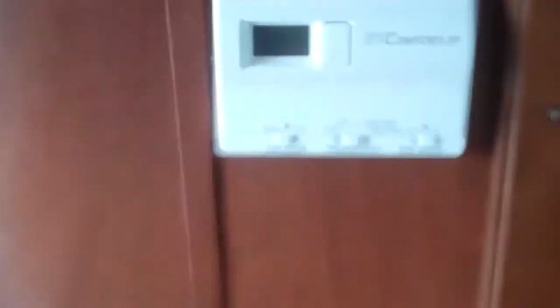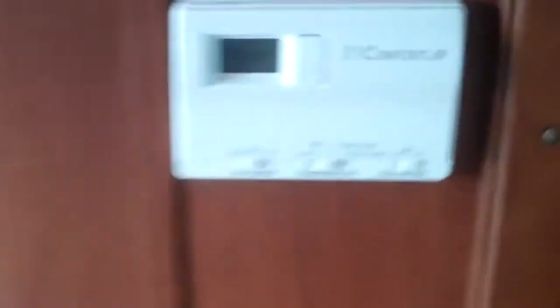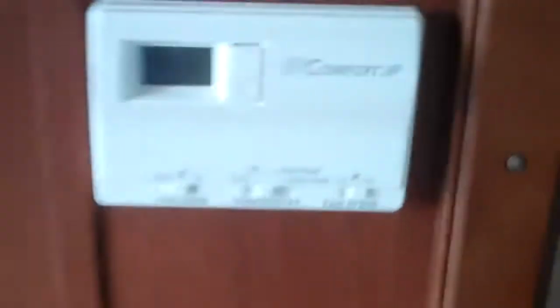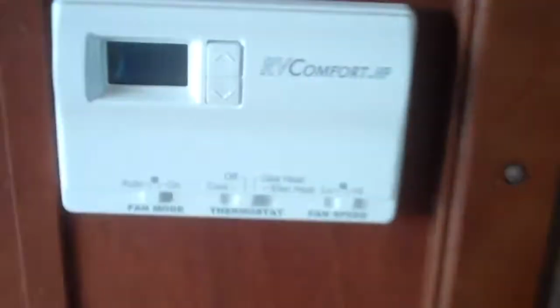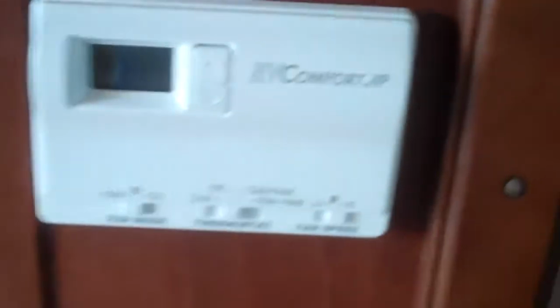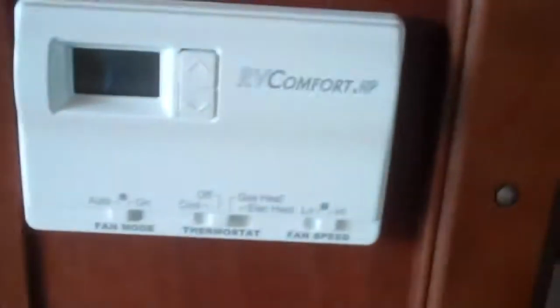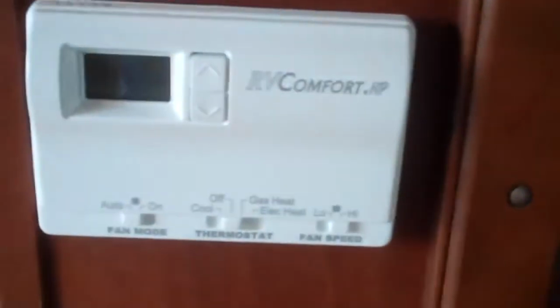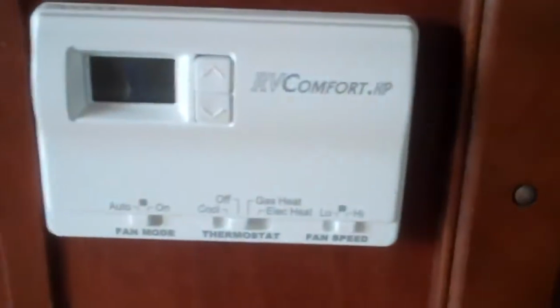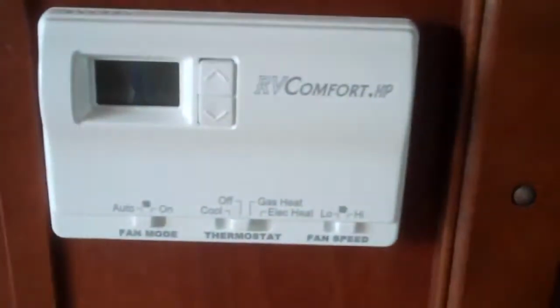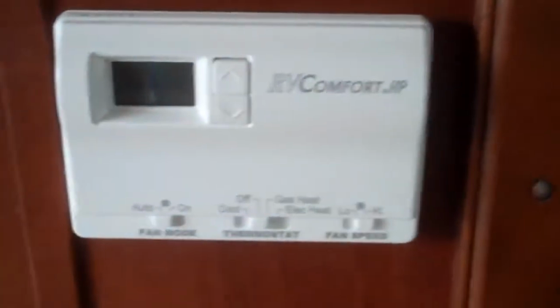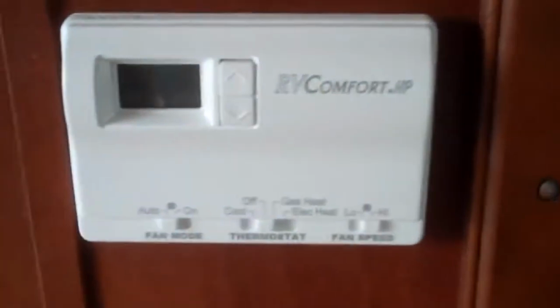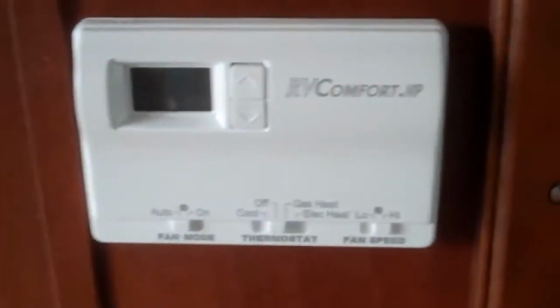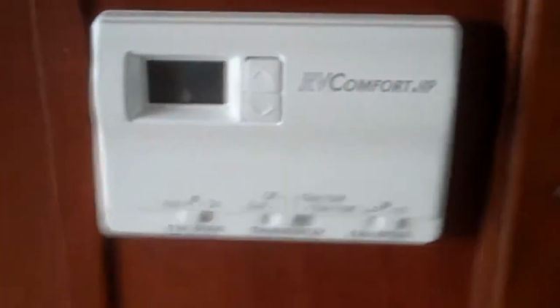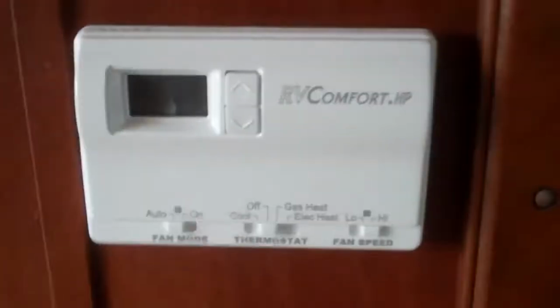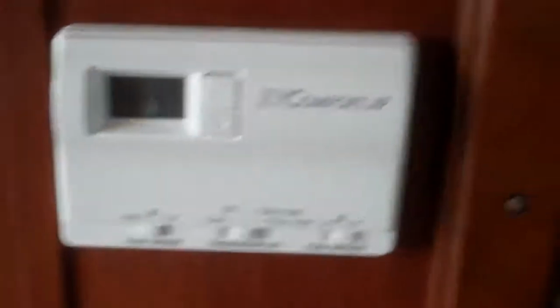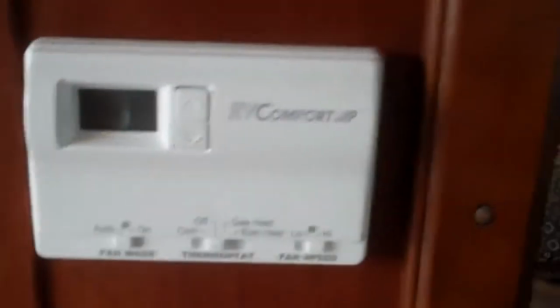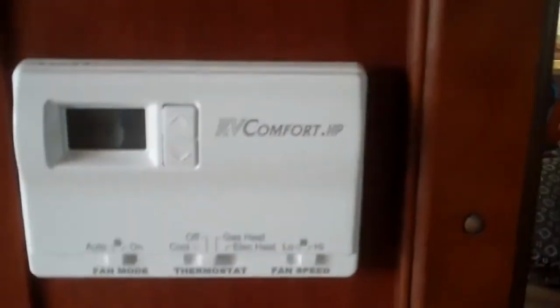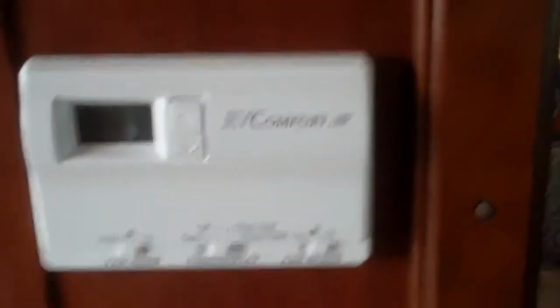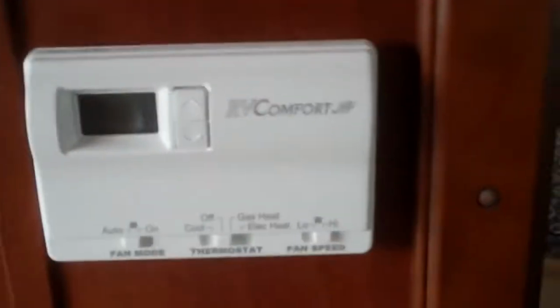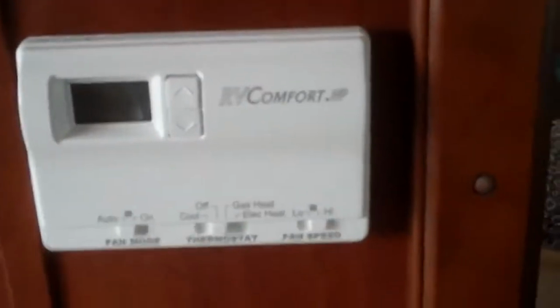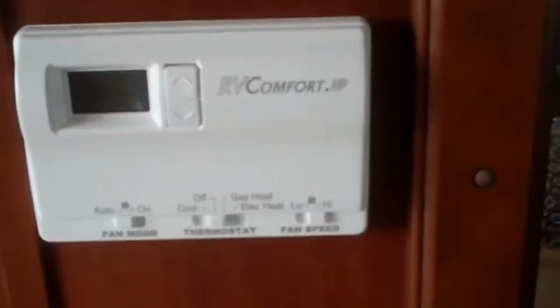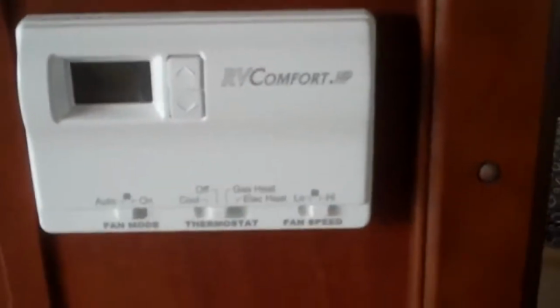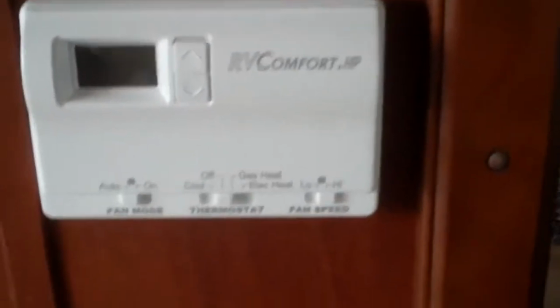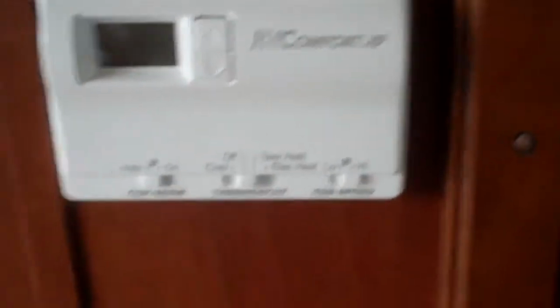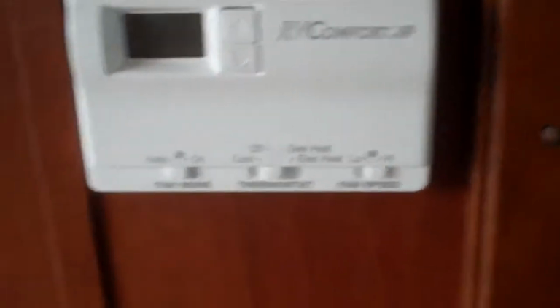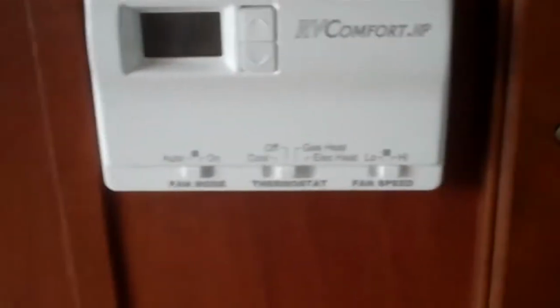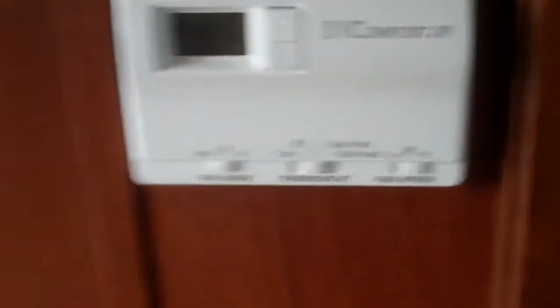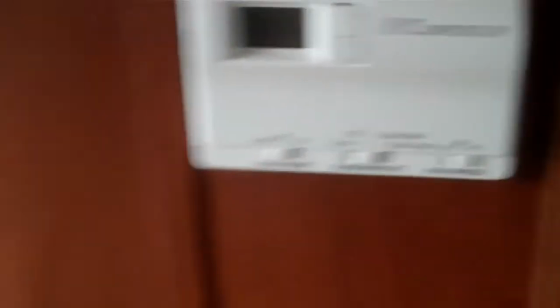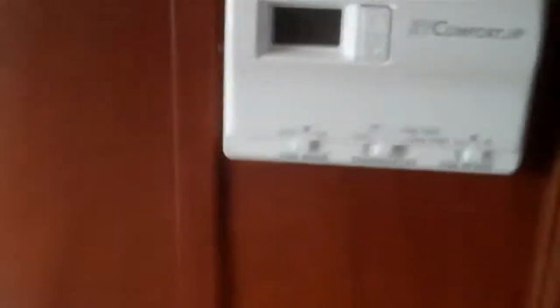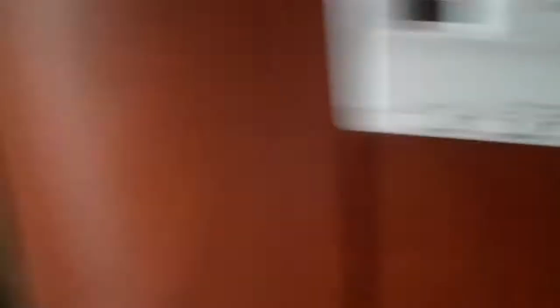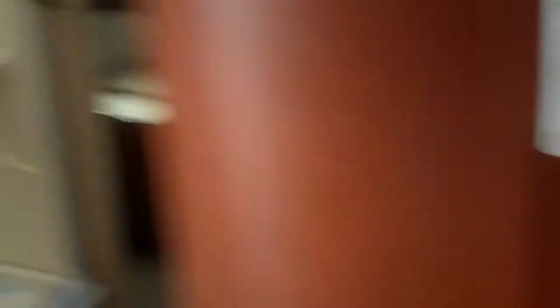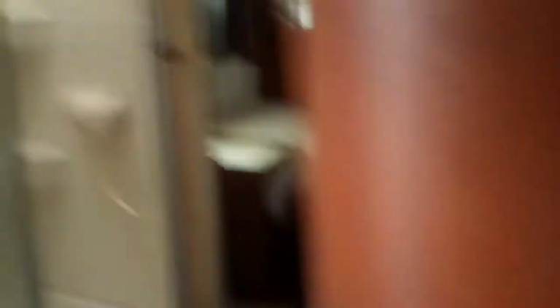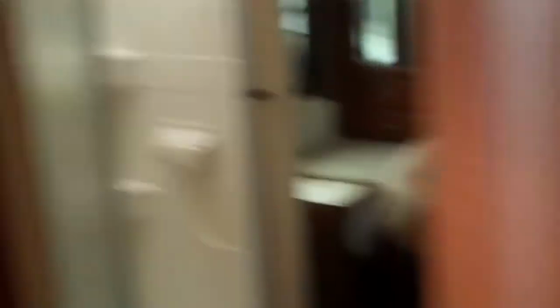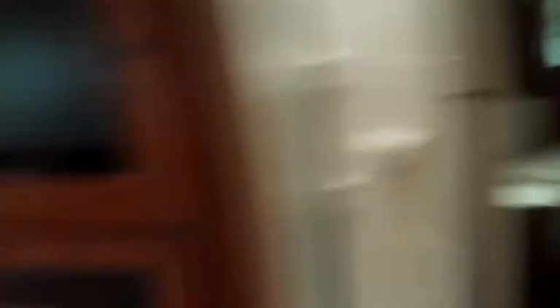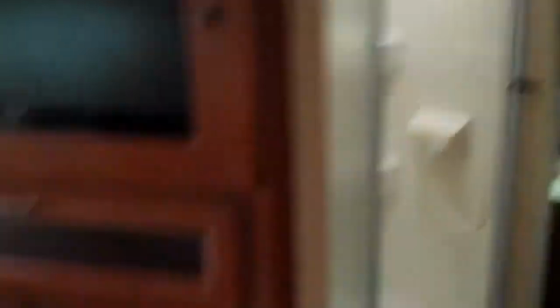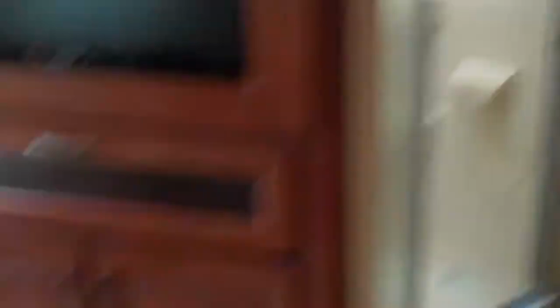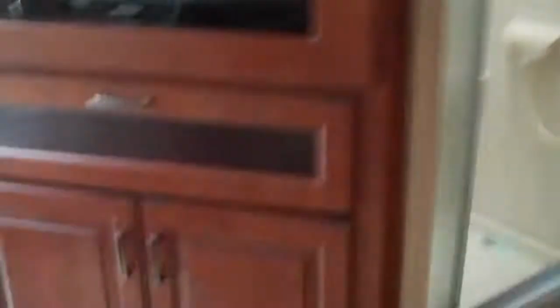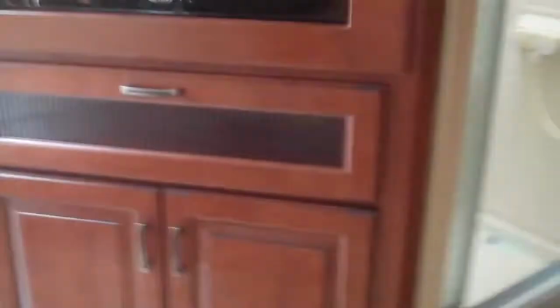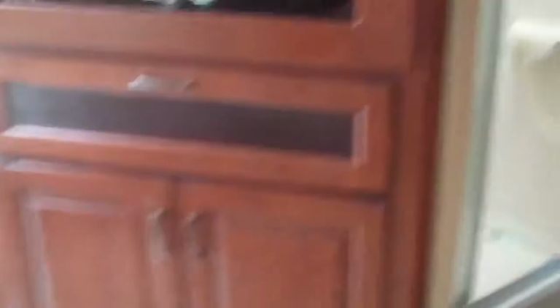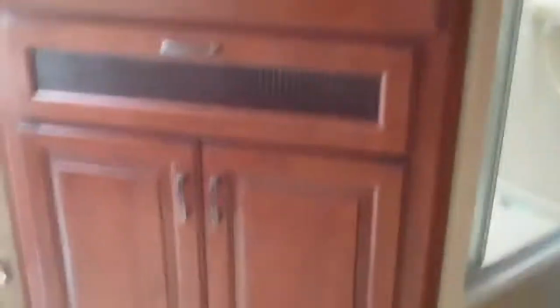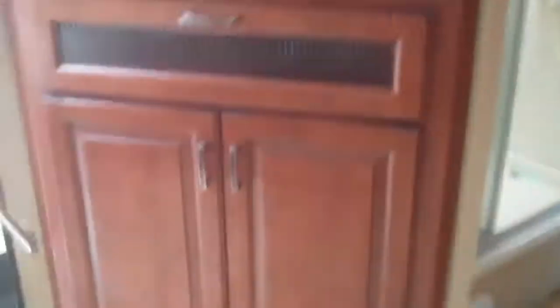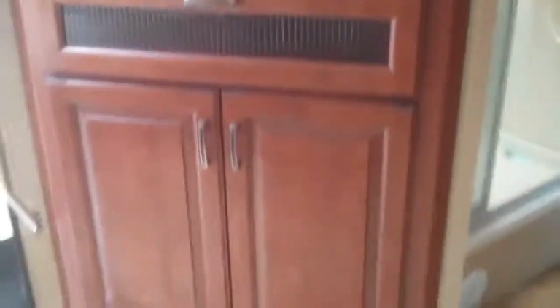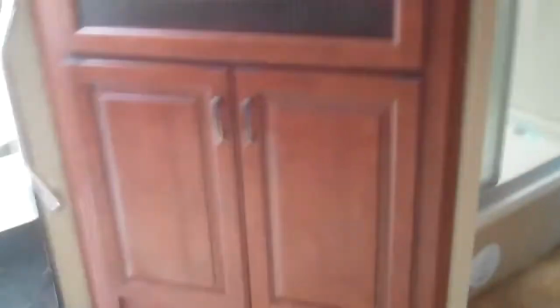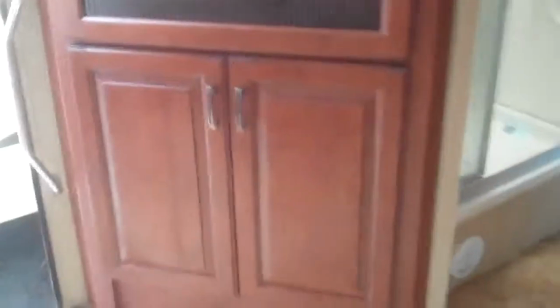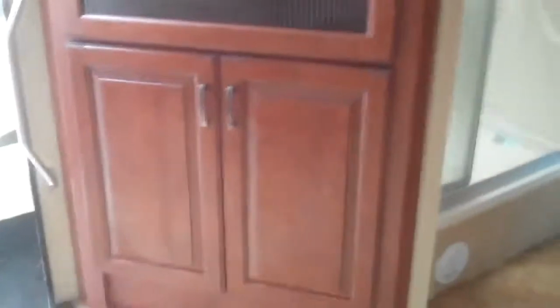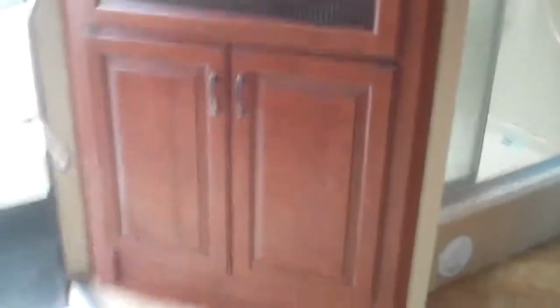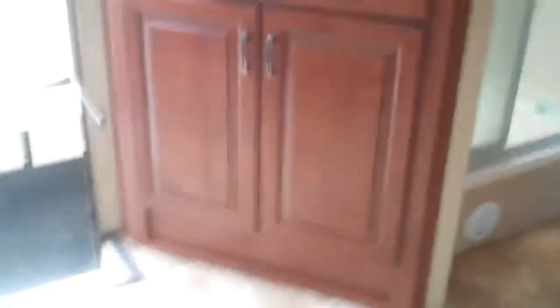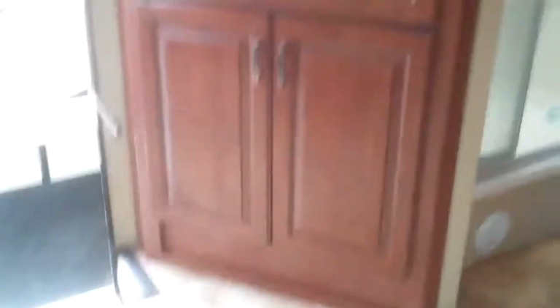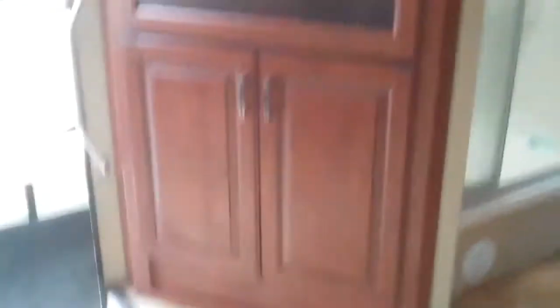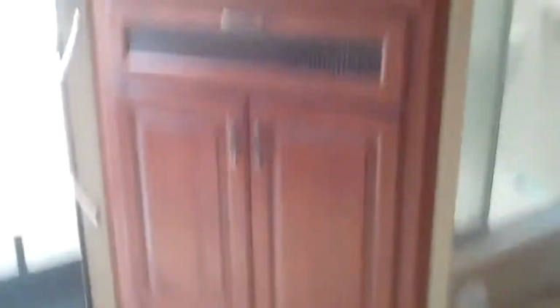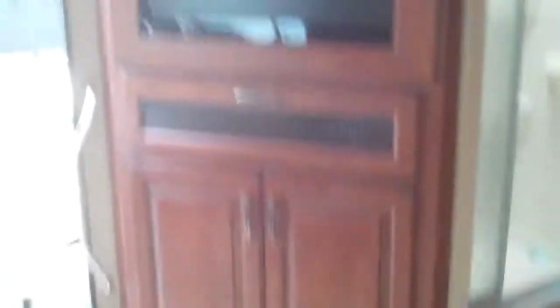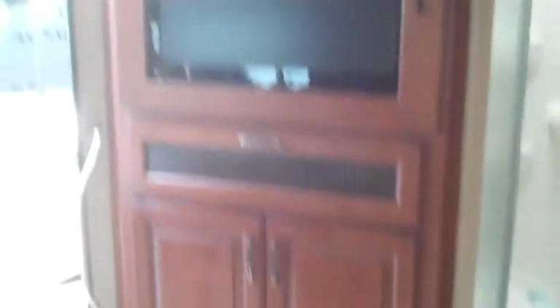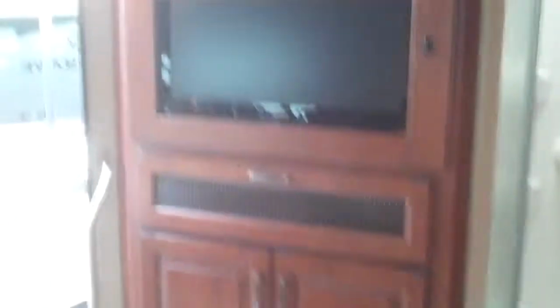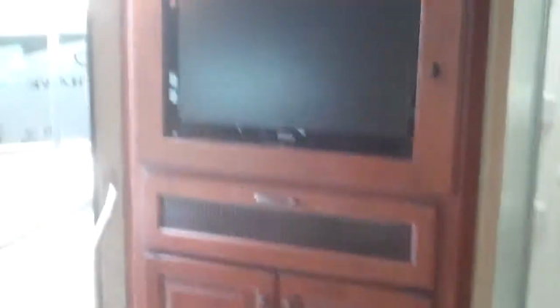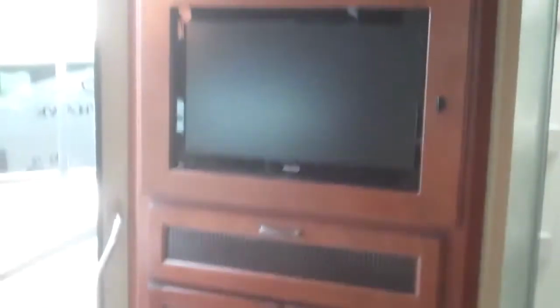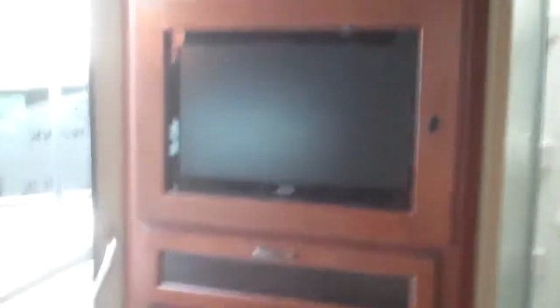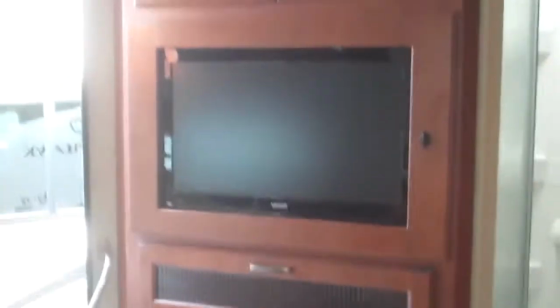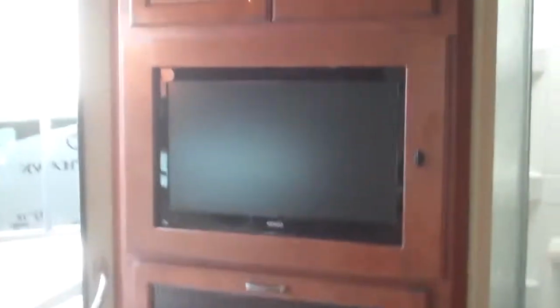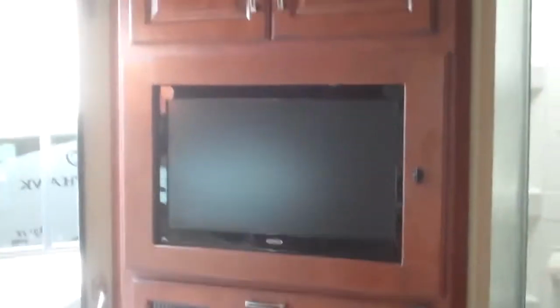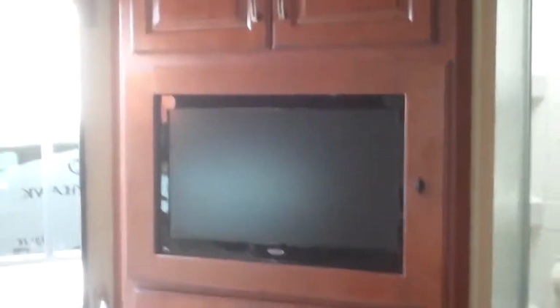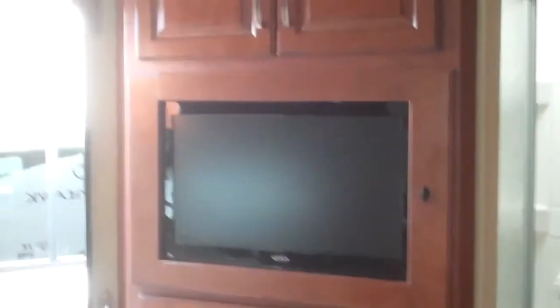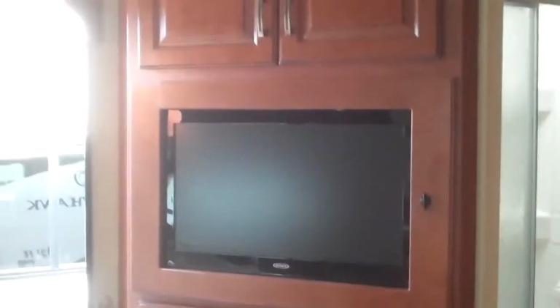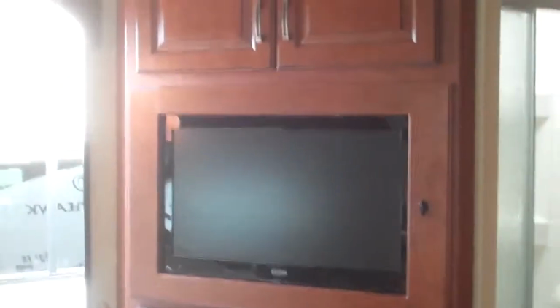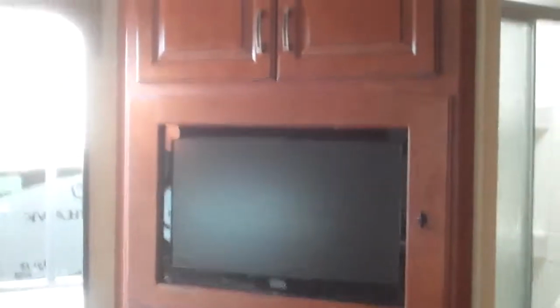Here is your thermostat — controls your heater and your AC. Sitting on the couch, you have a good view of the TV.